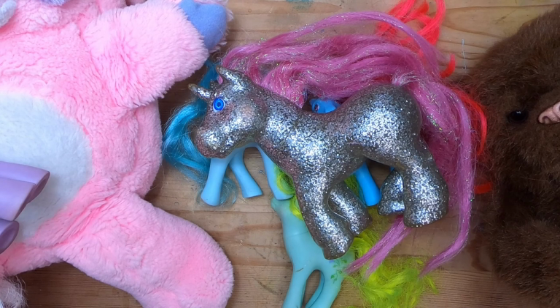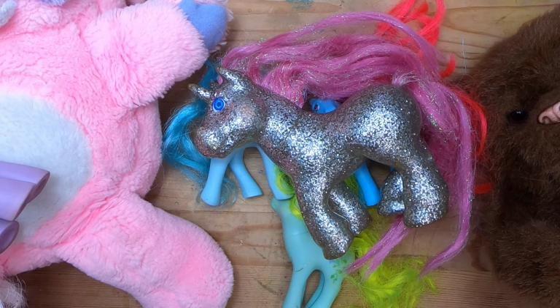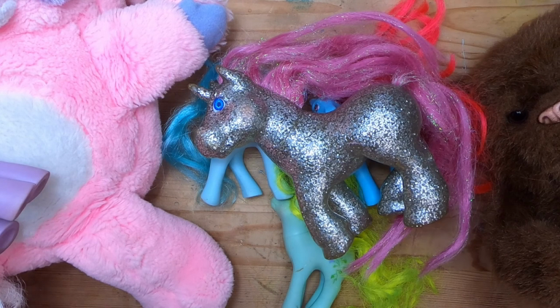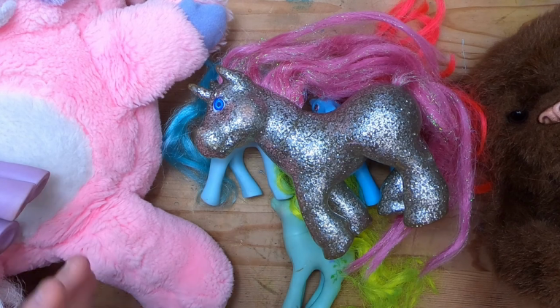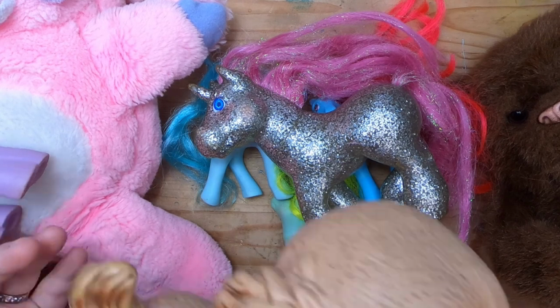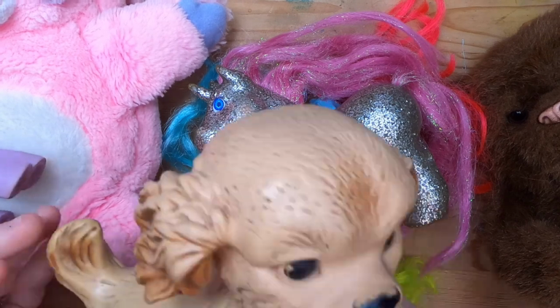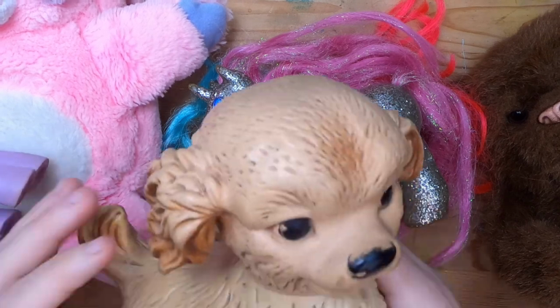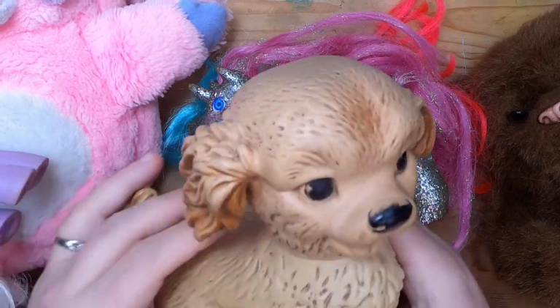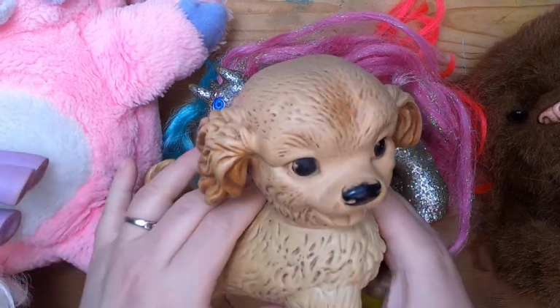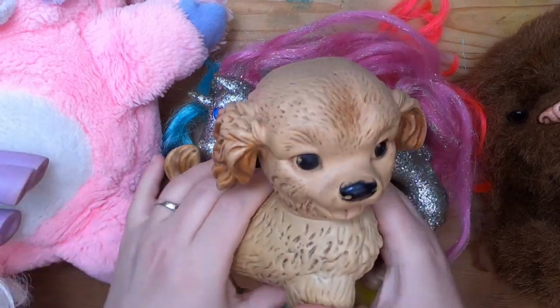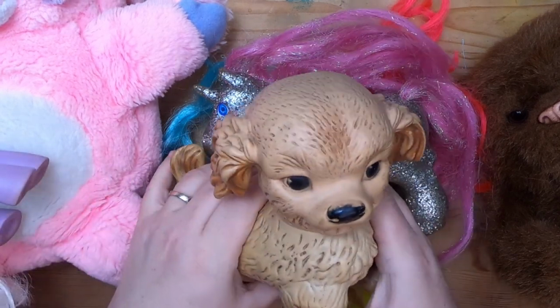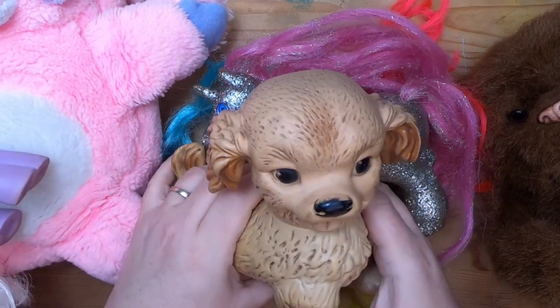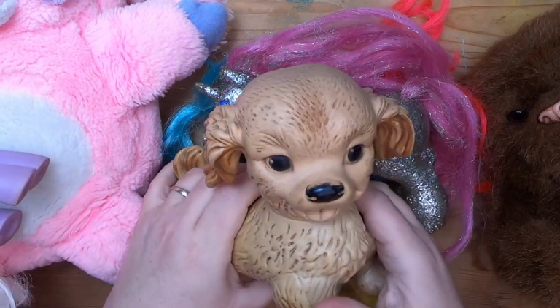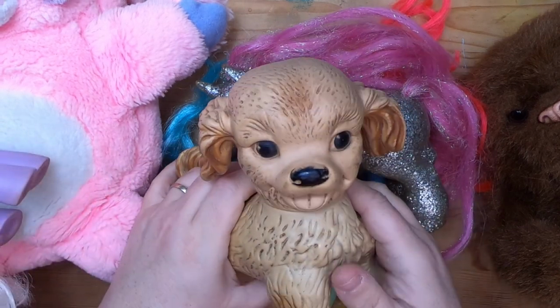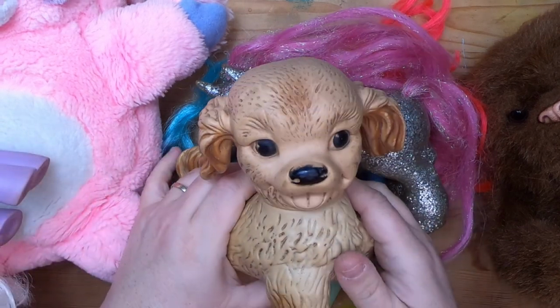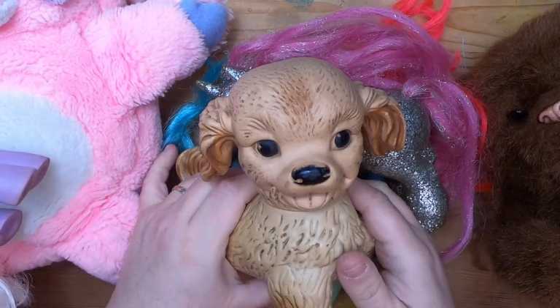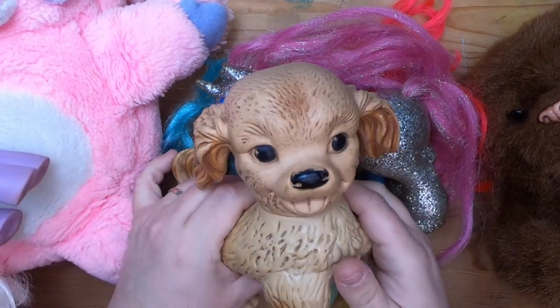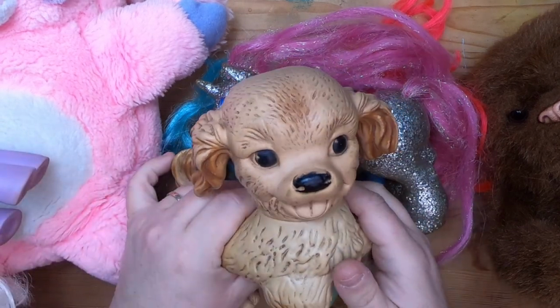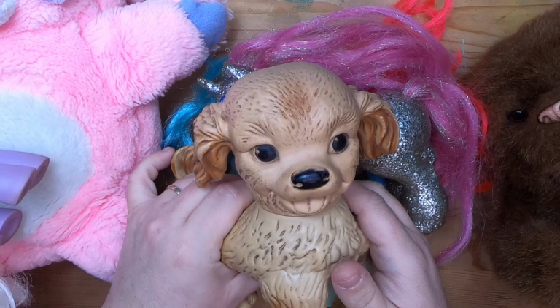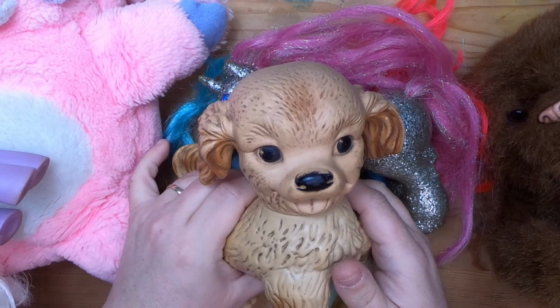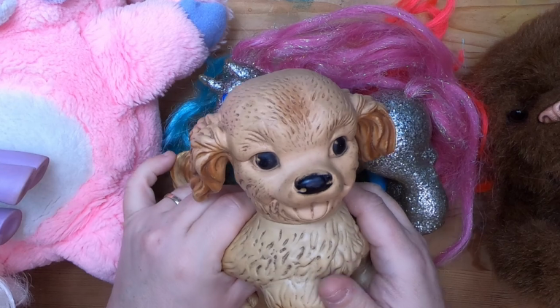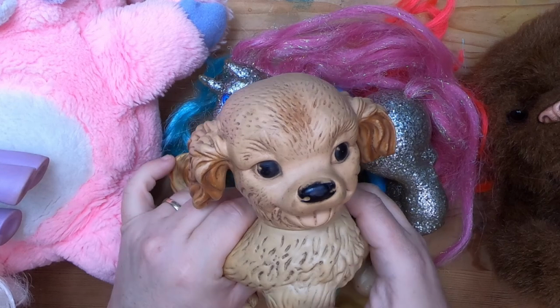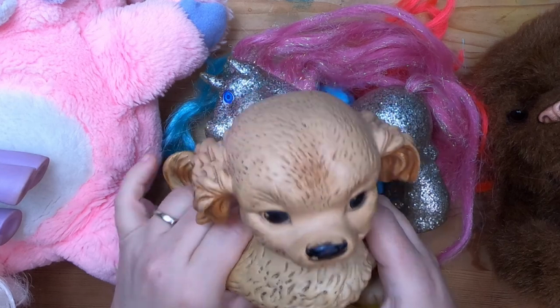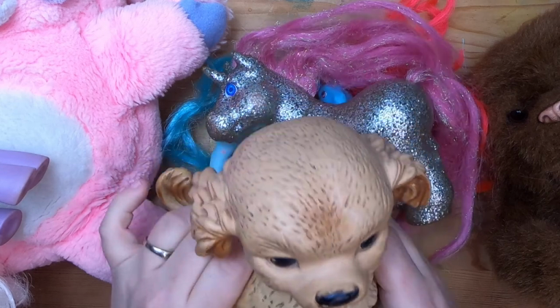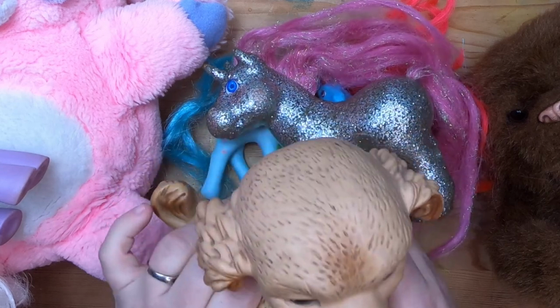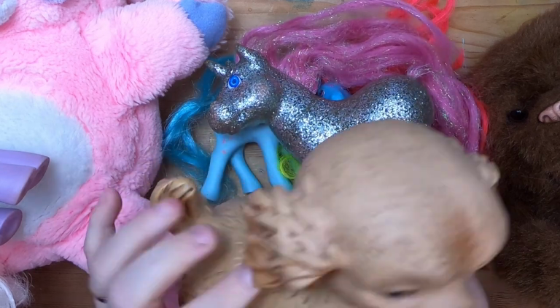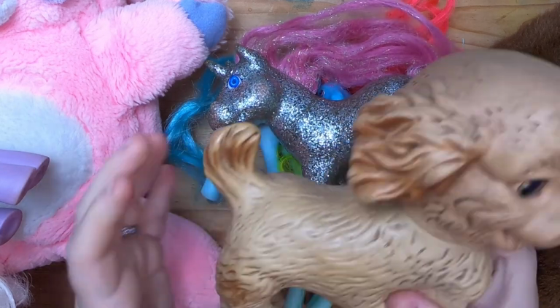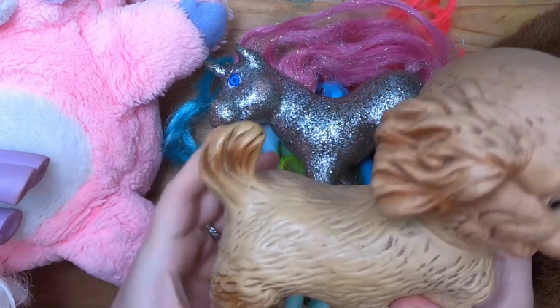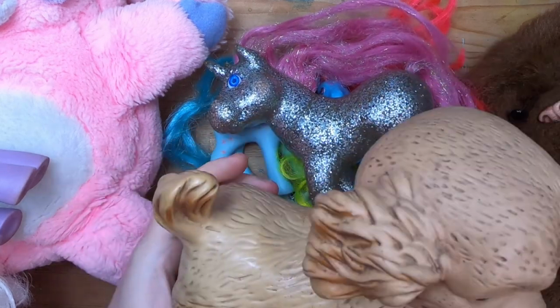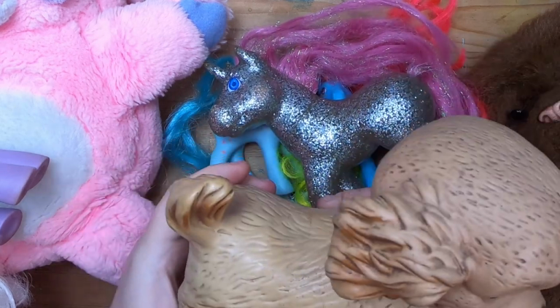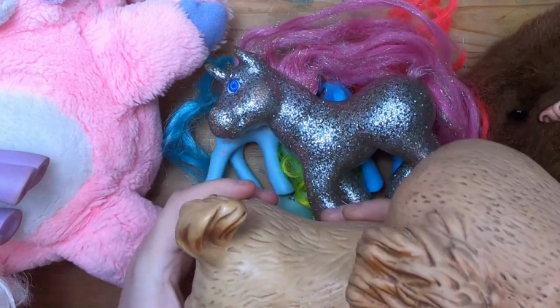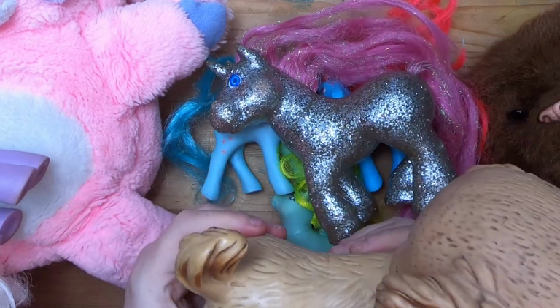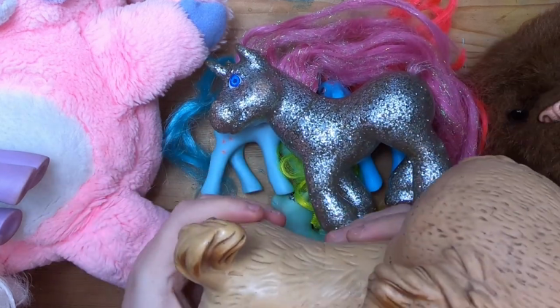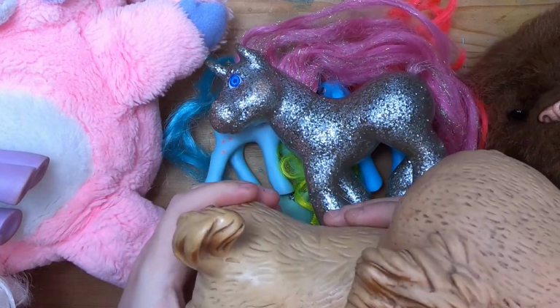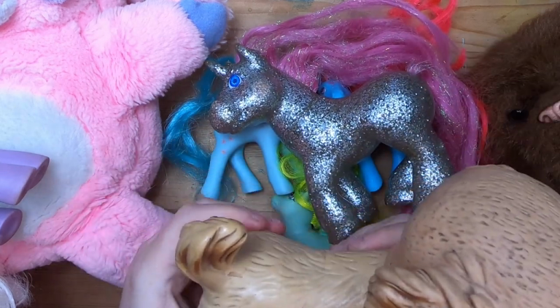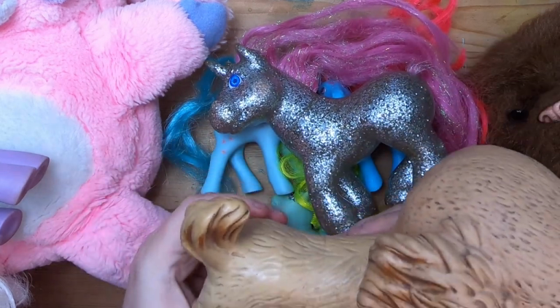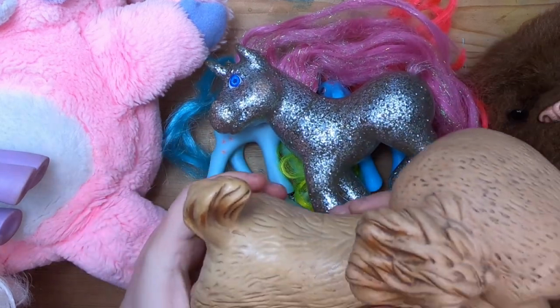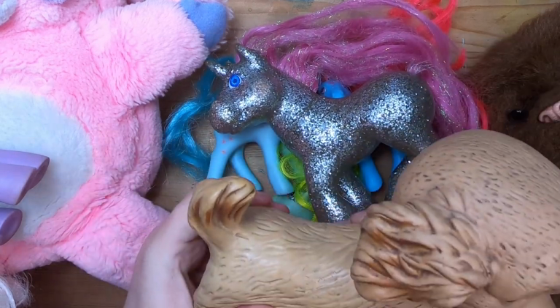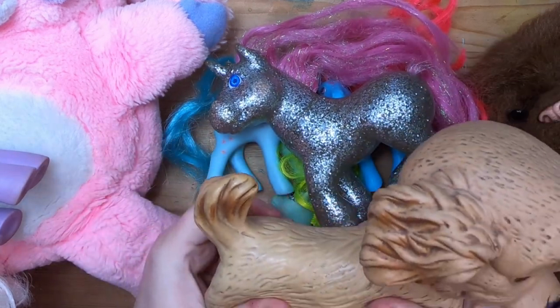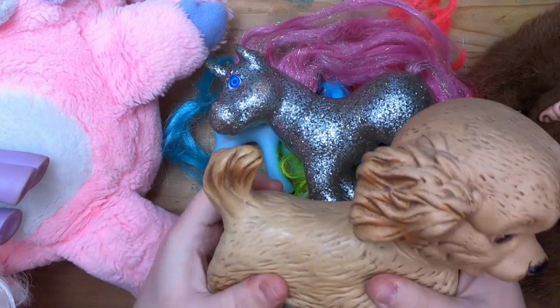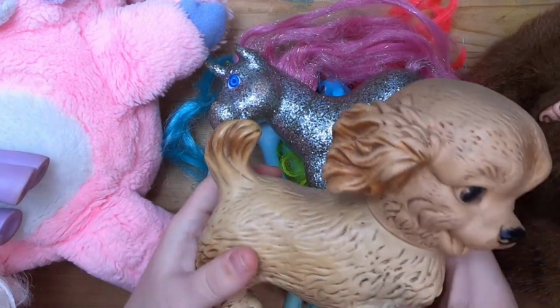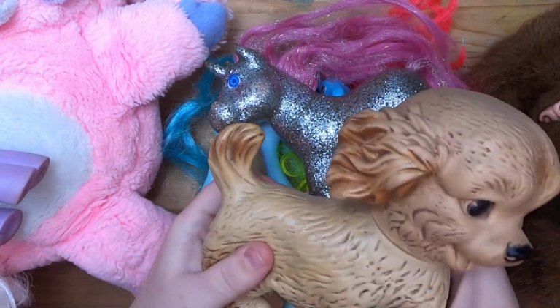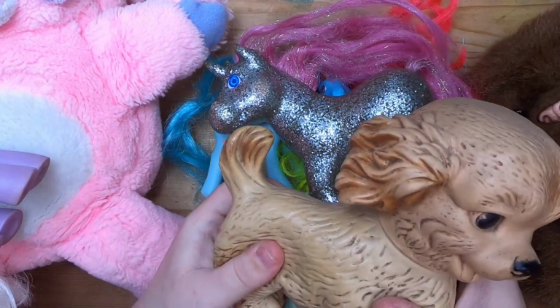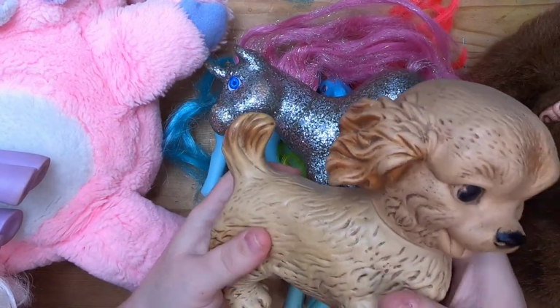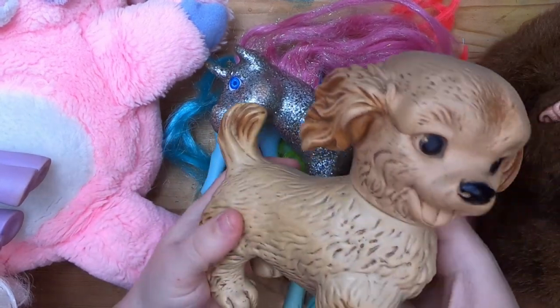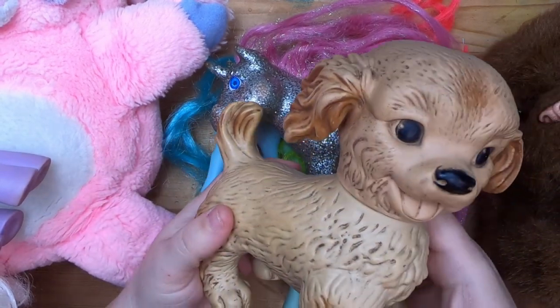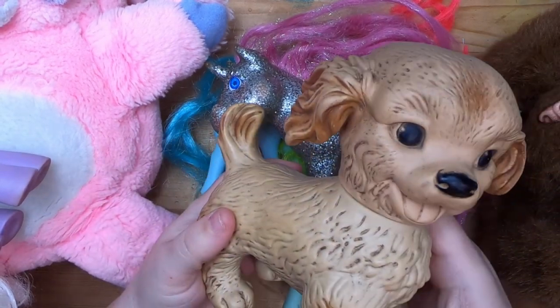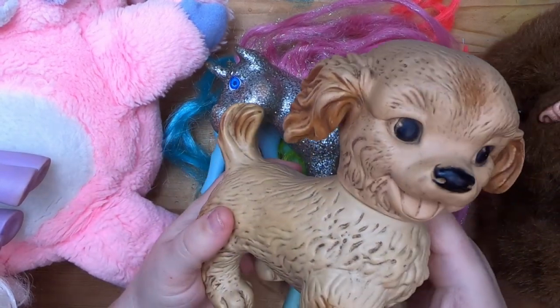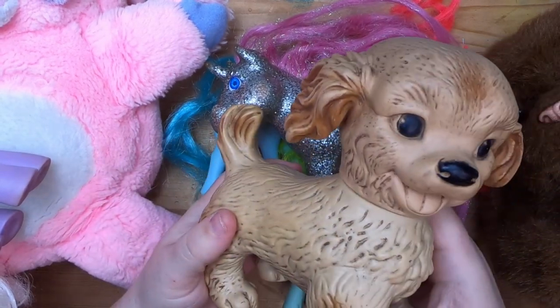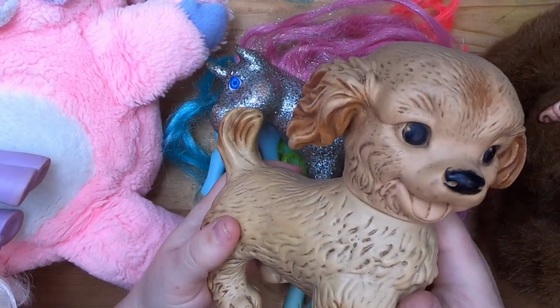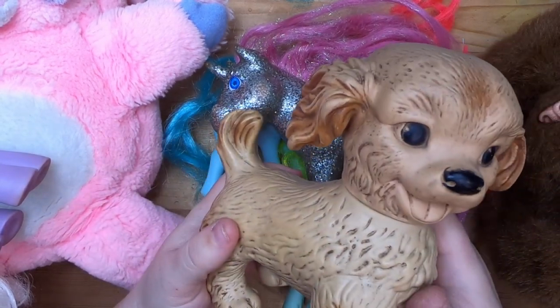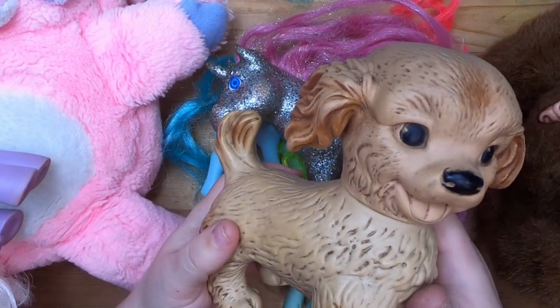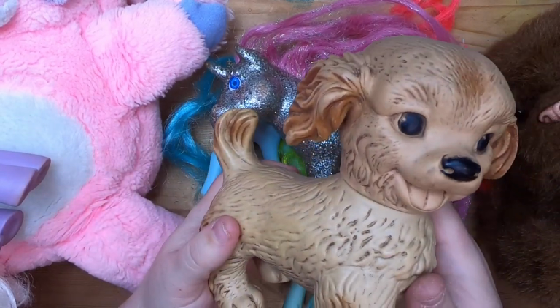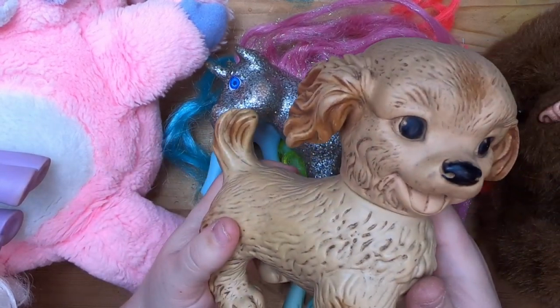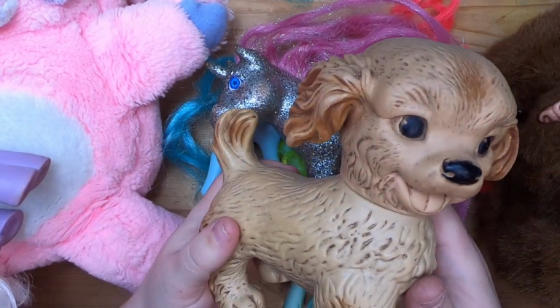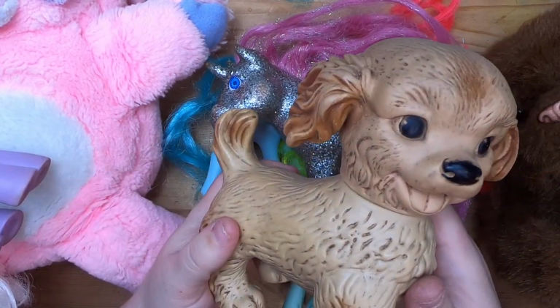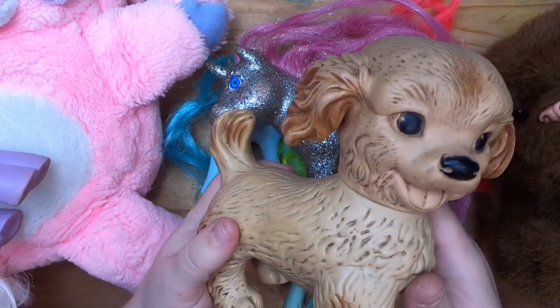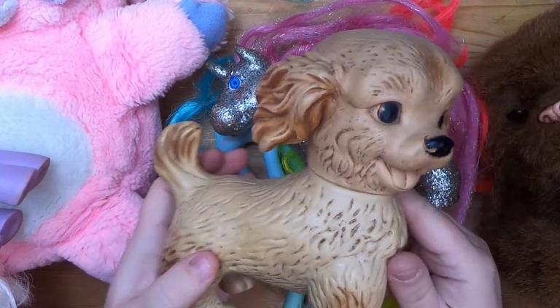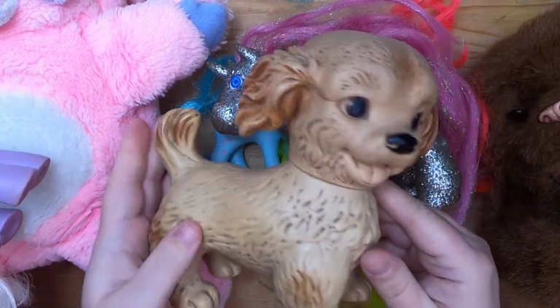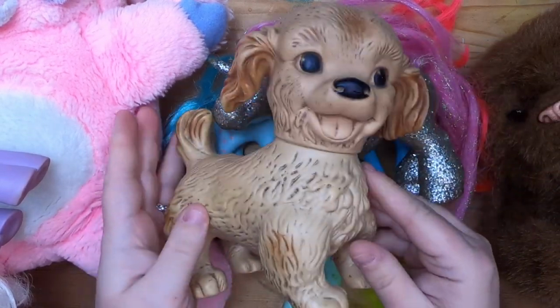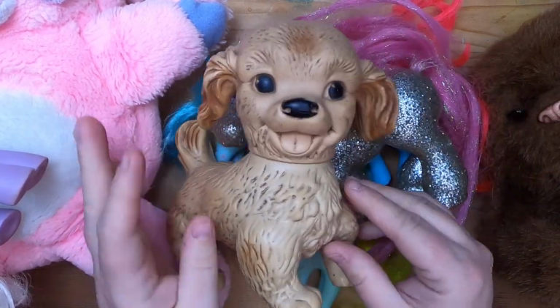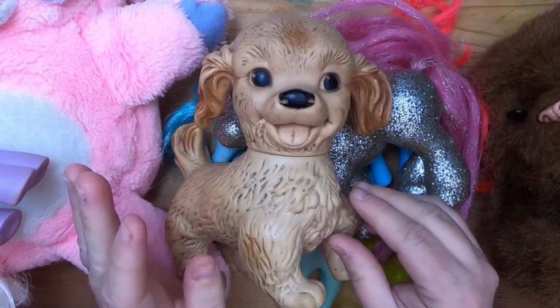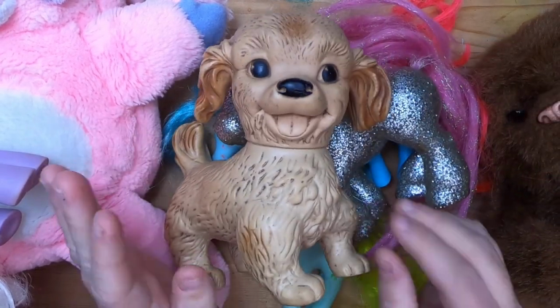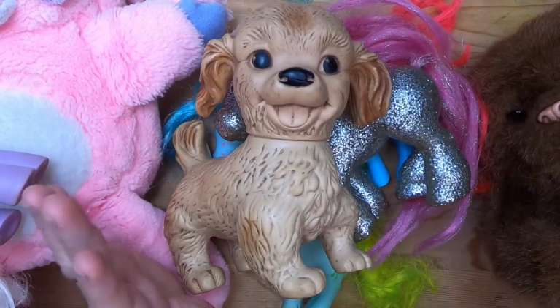And then I got a squeaker puppy, but he's got a little bit of asthma — he's okay though.